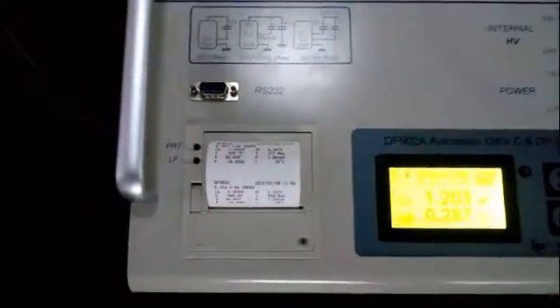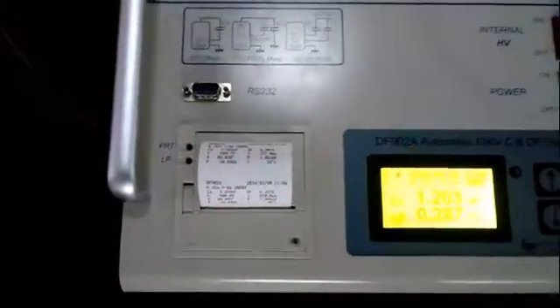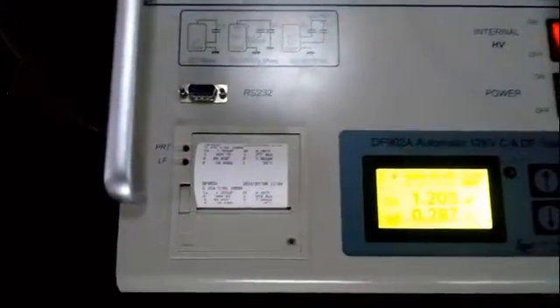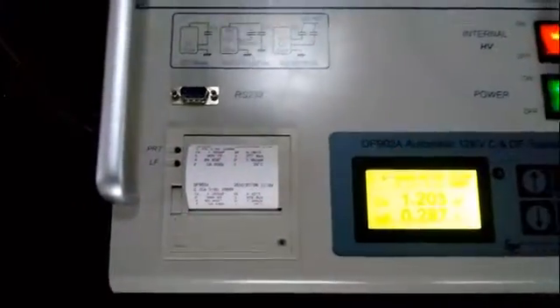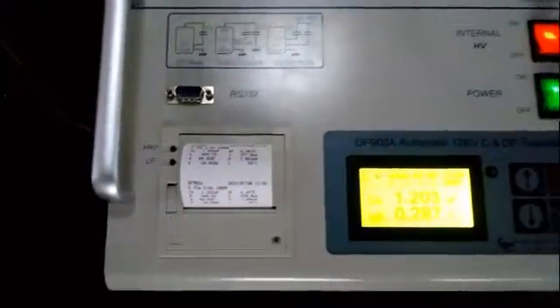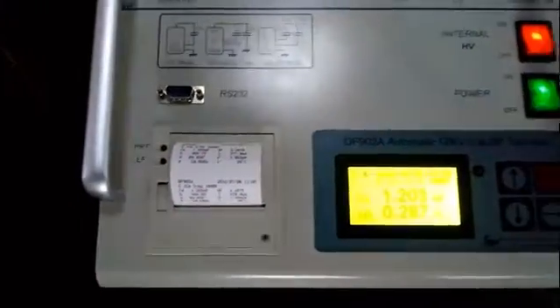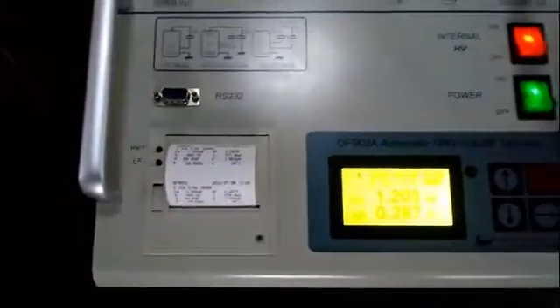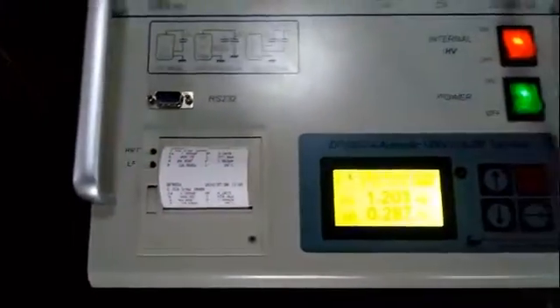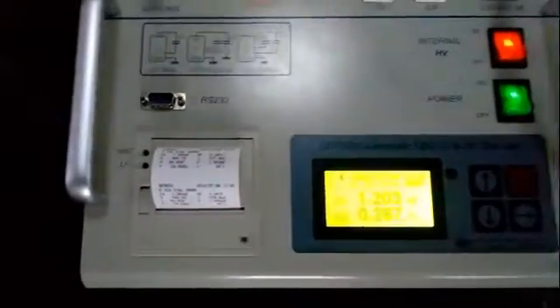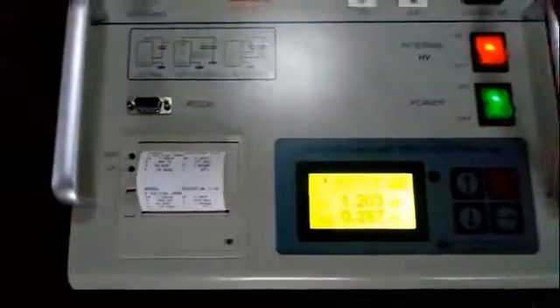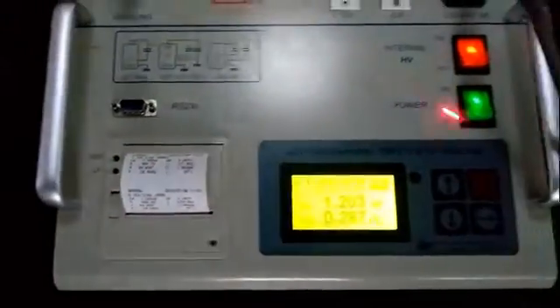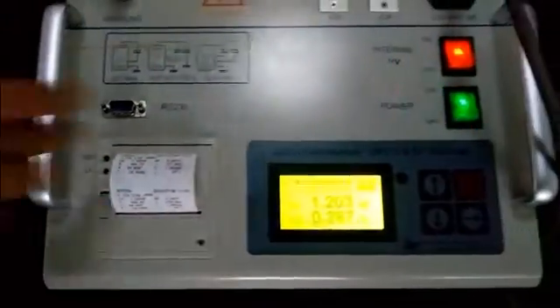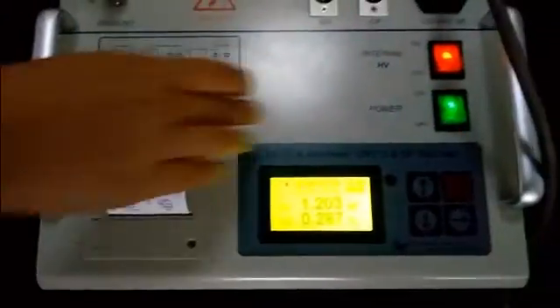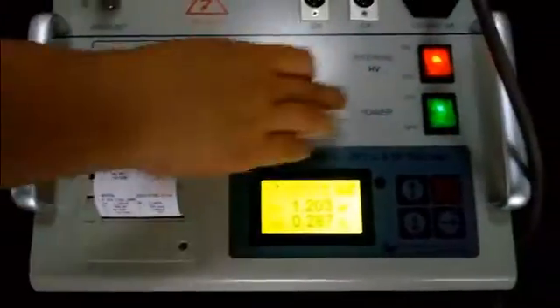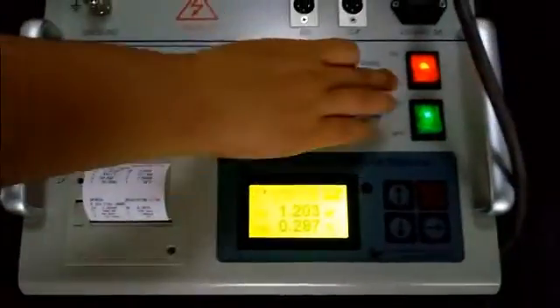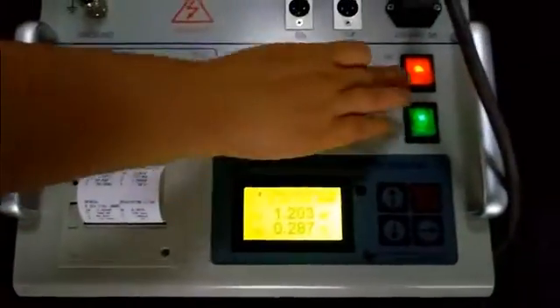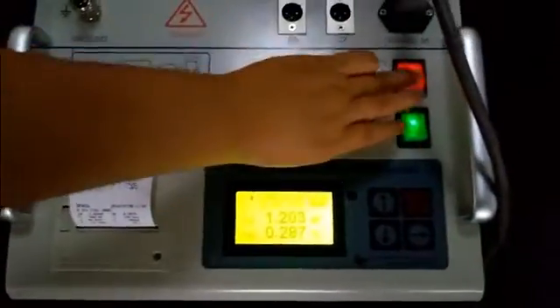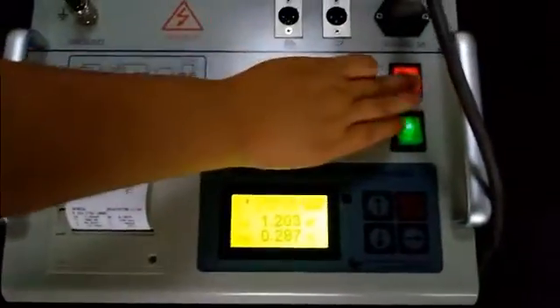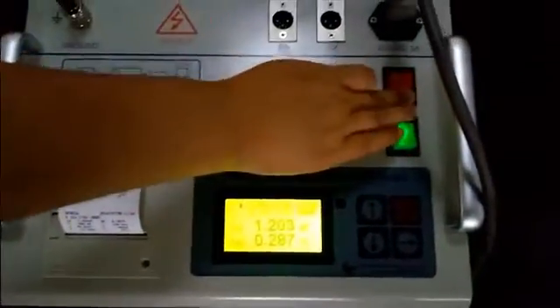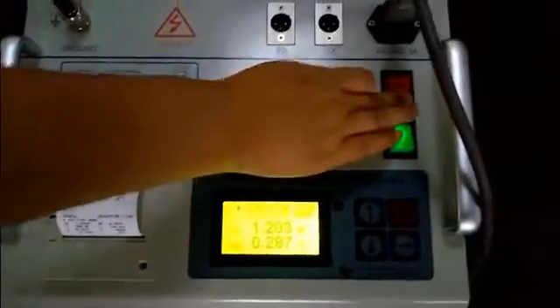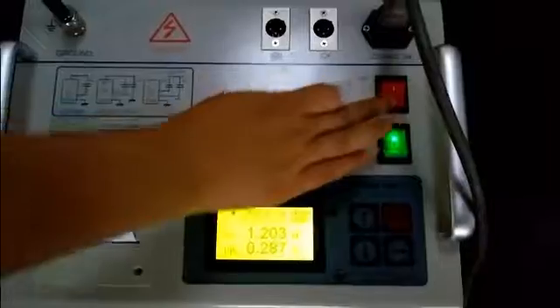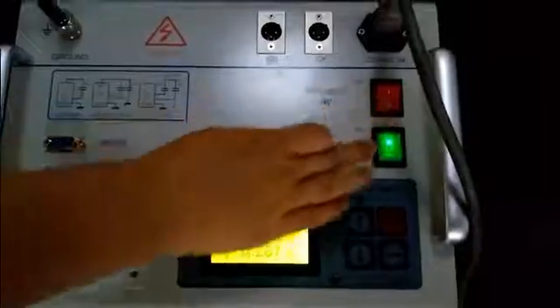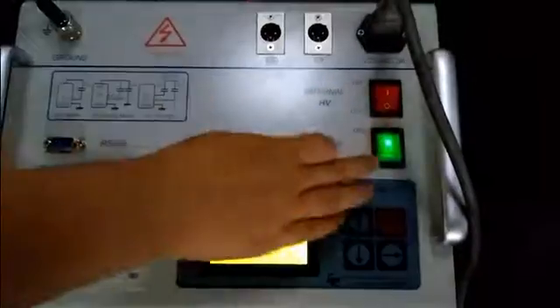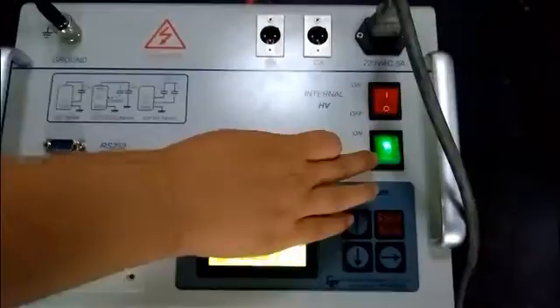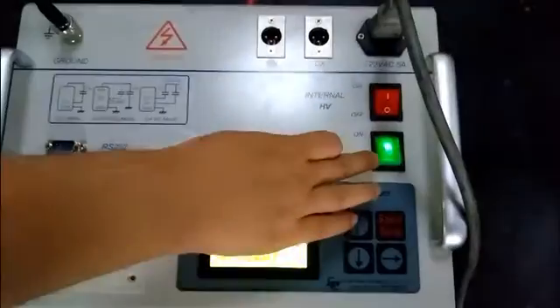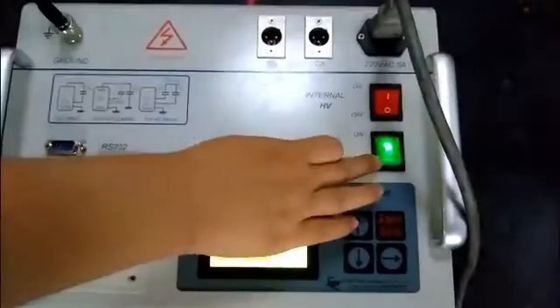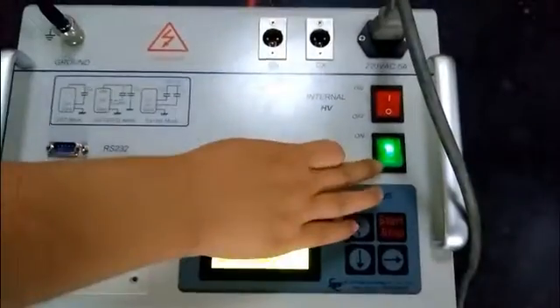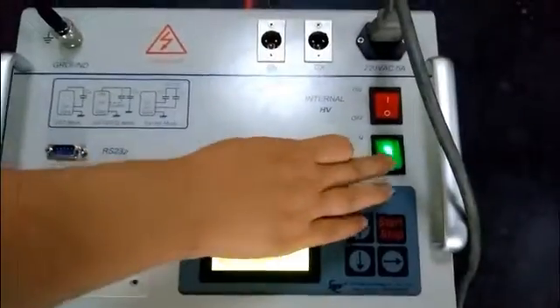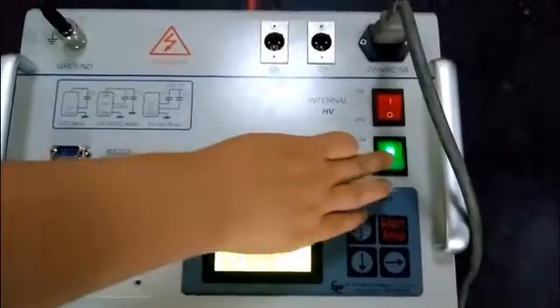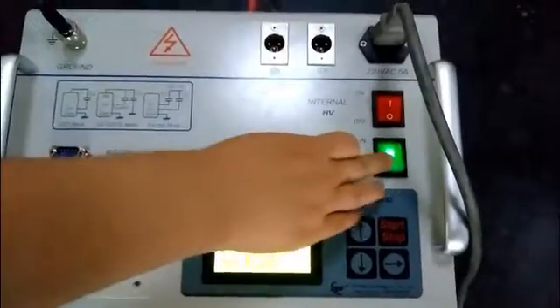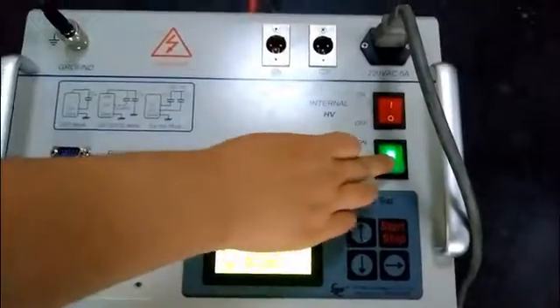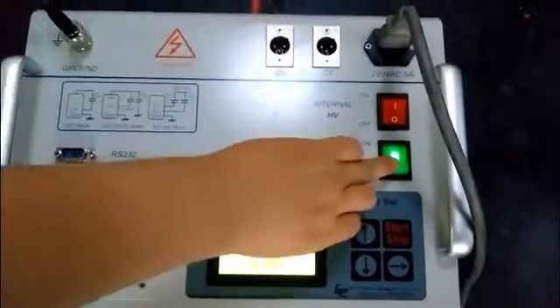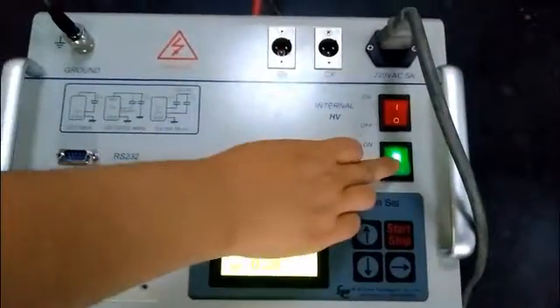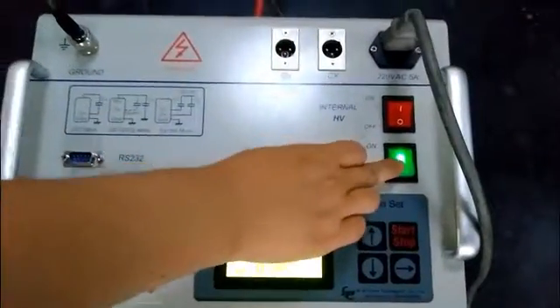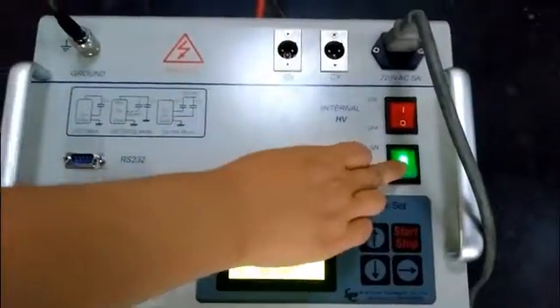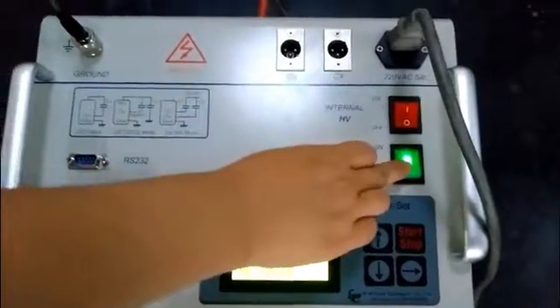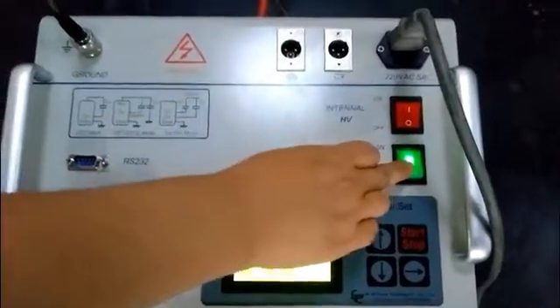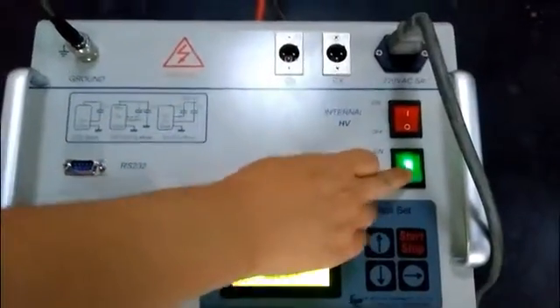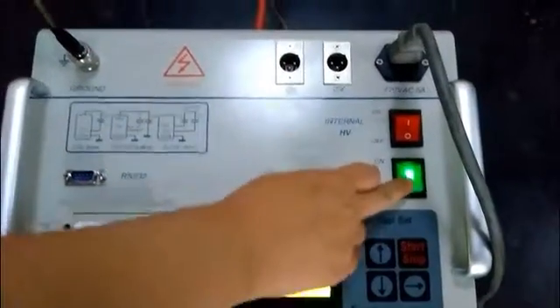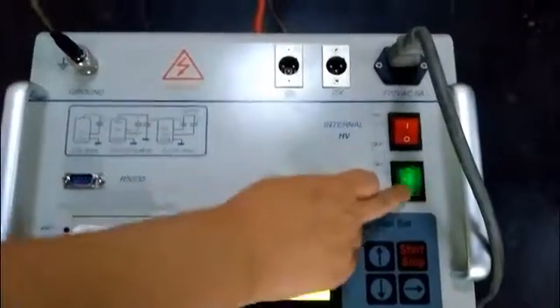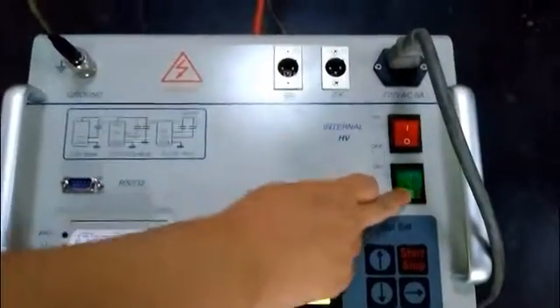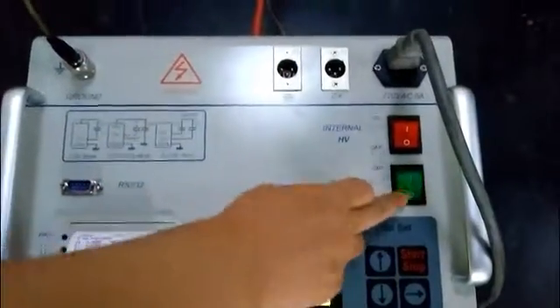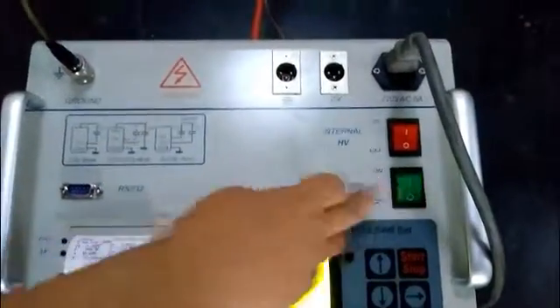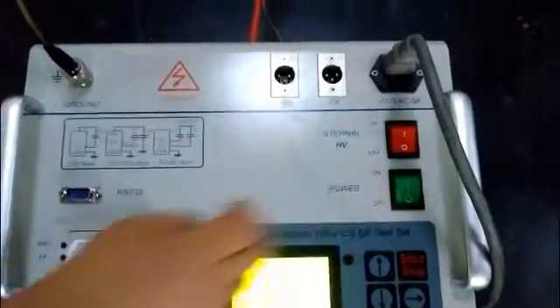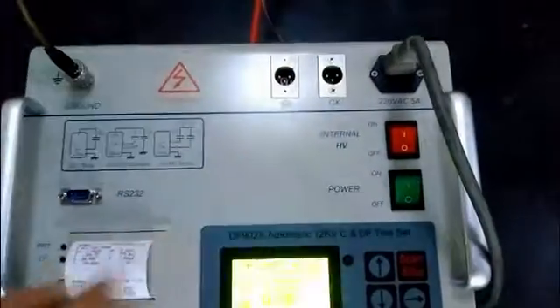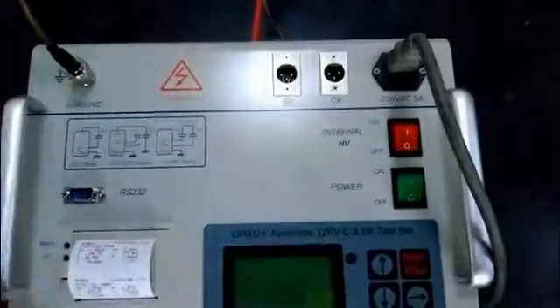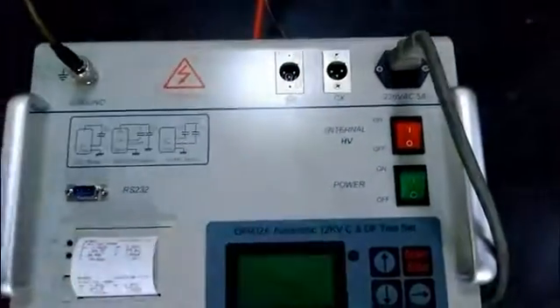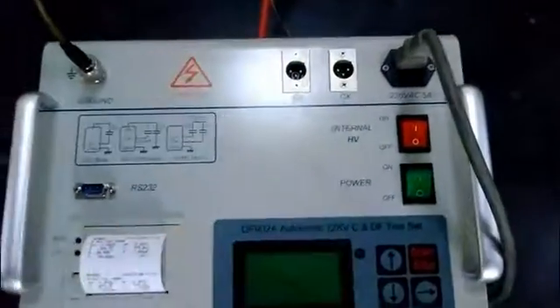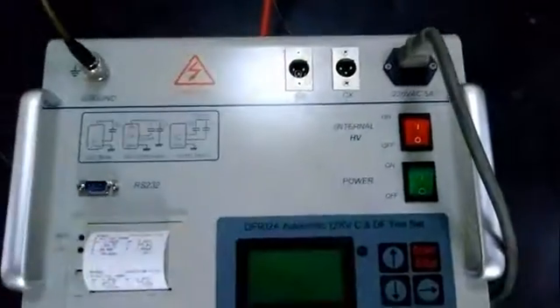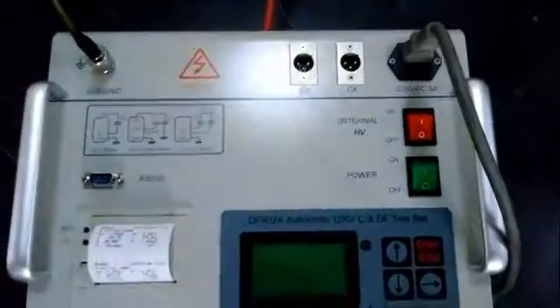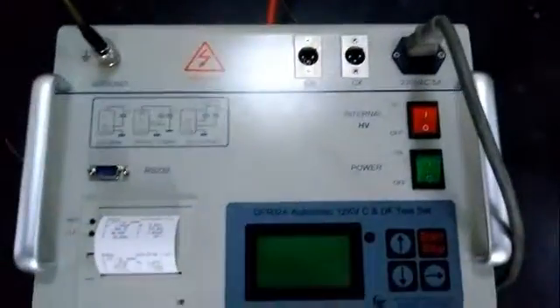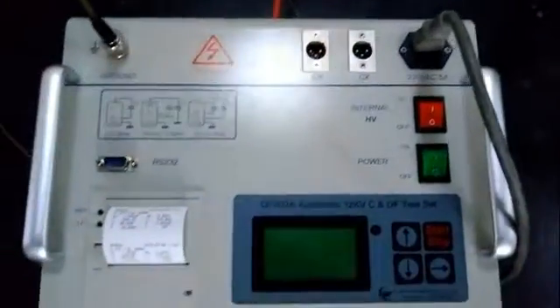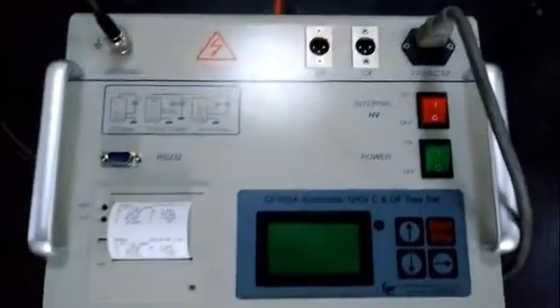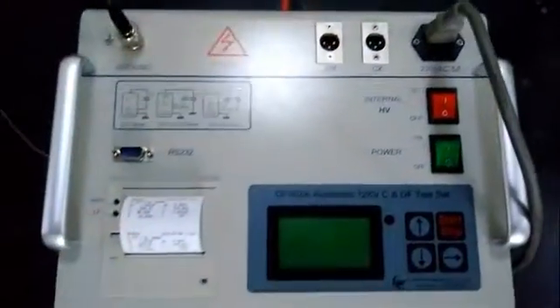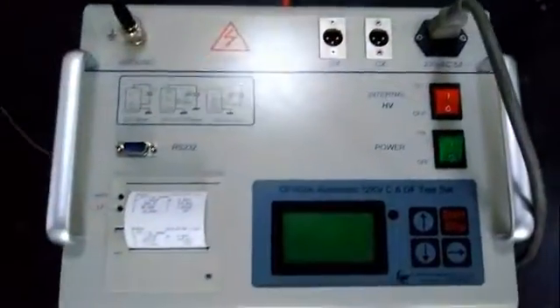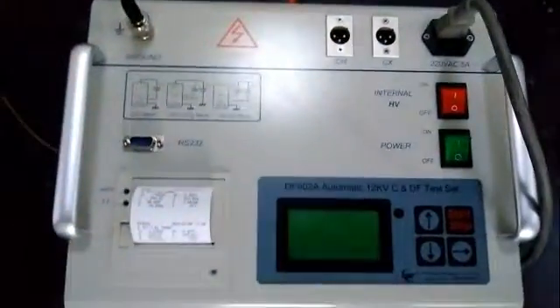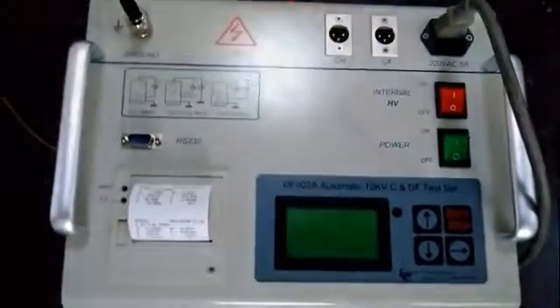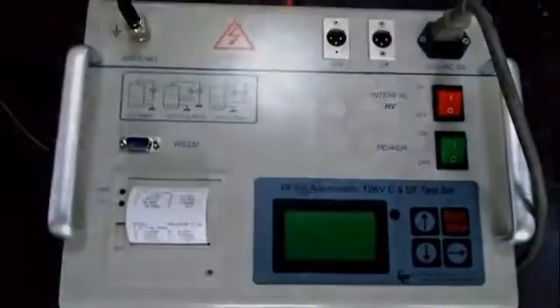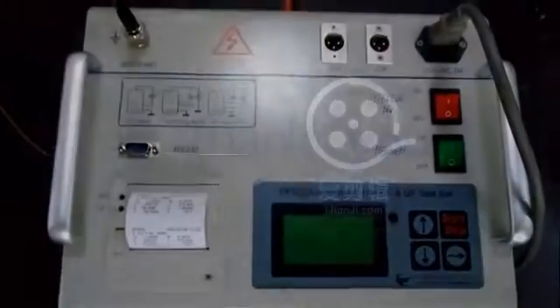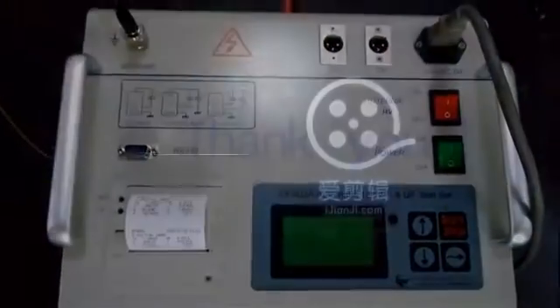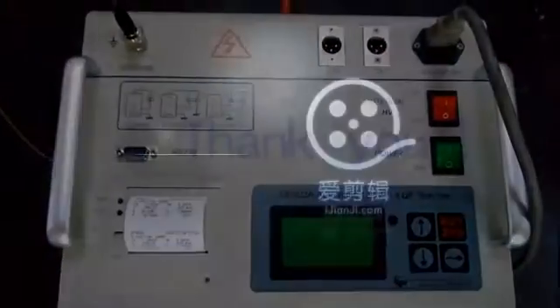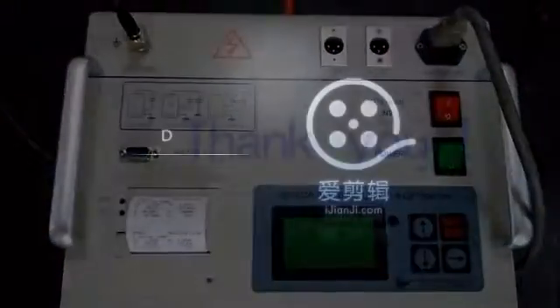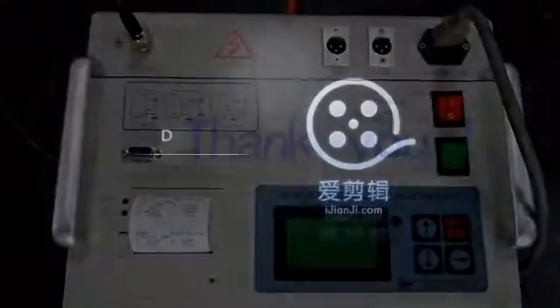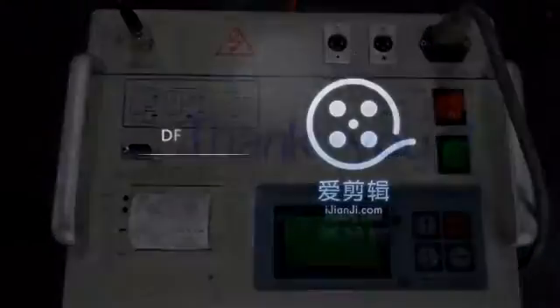At last, switch off the internal high voltage and the power supply. Thank you. That's all.